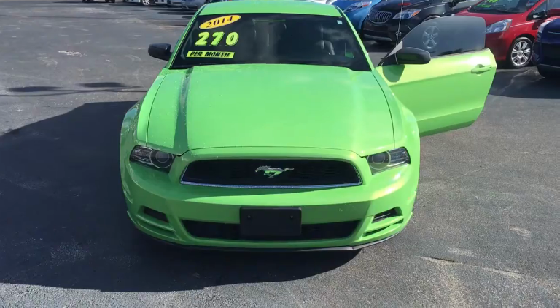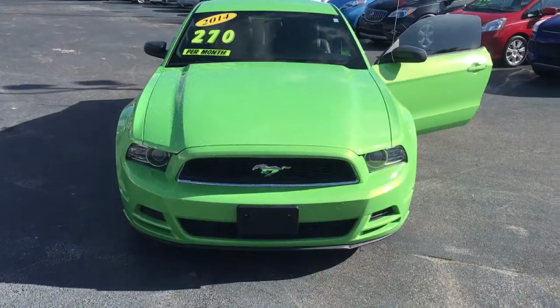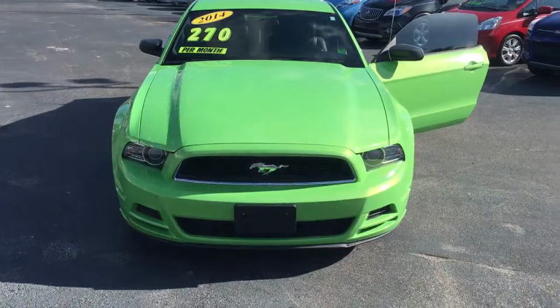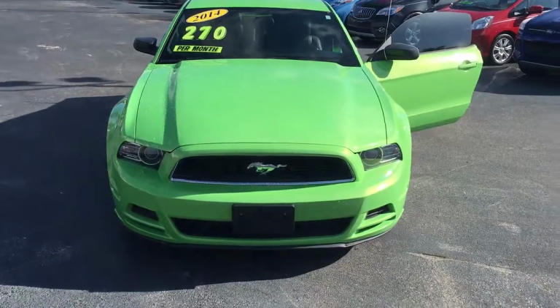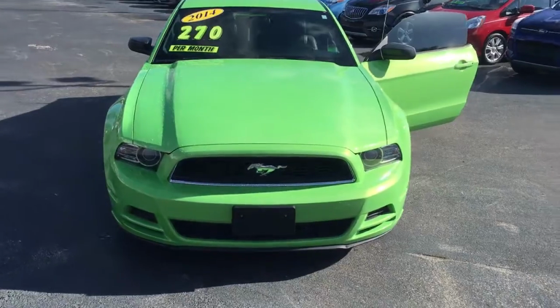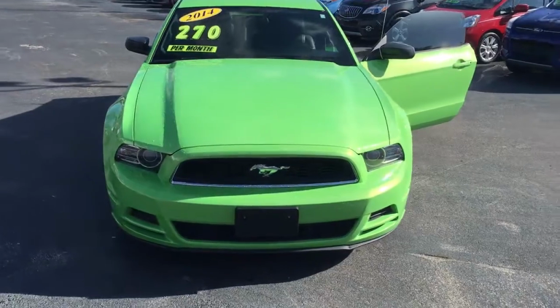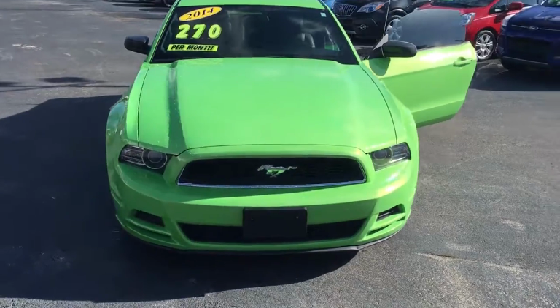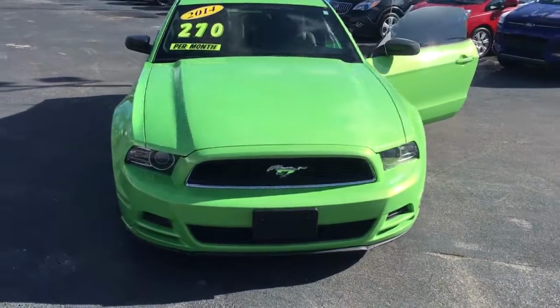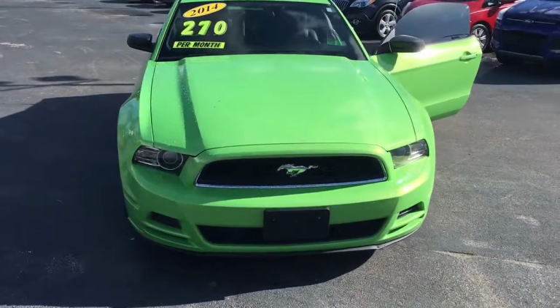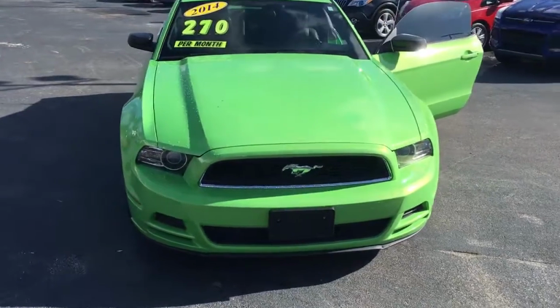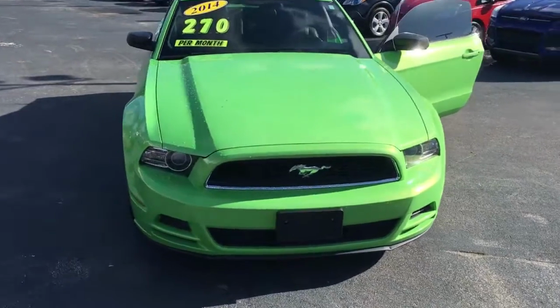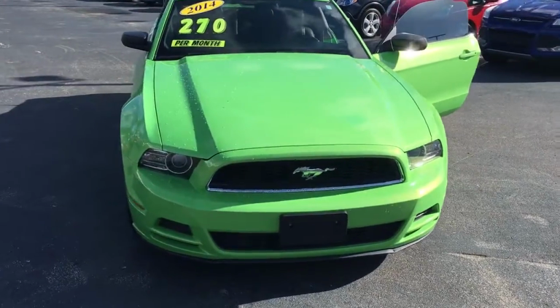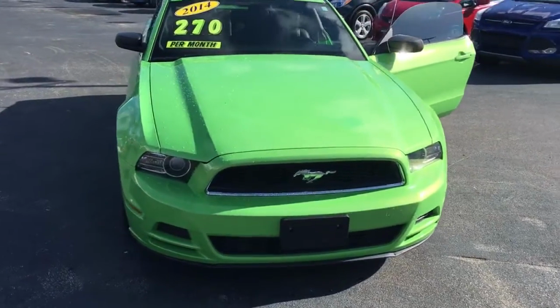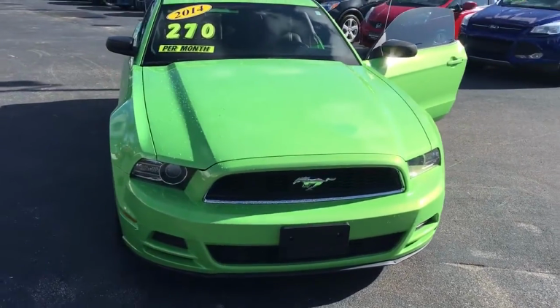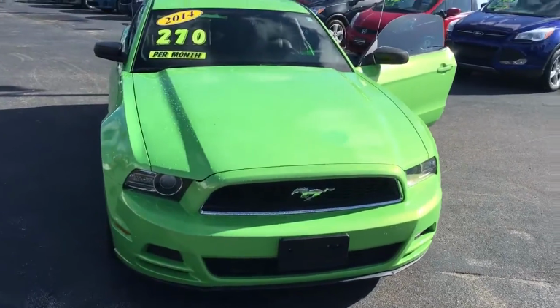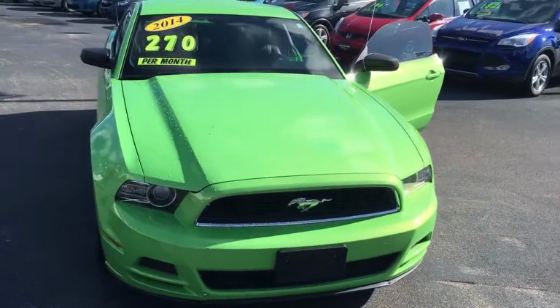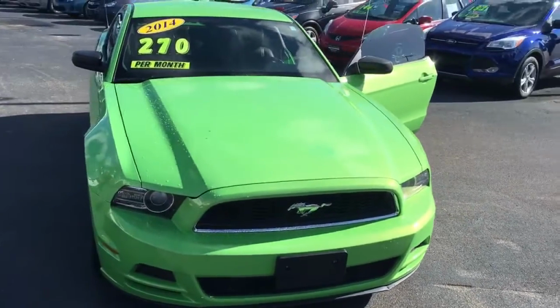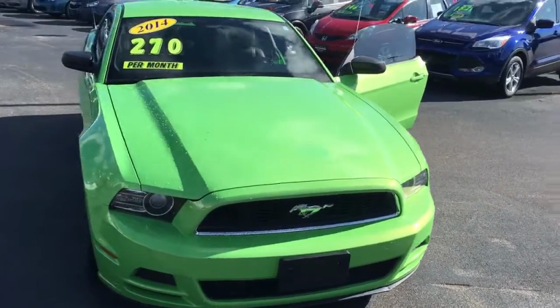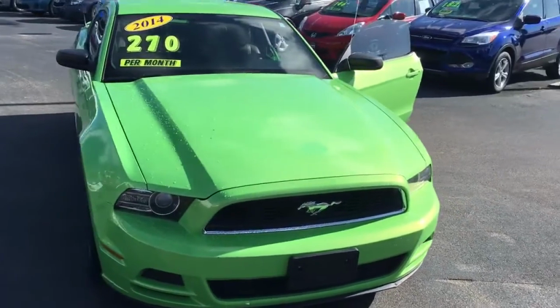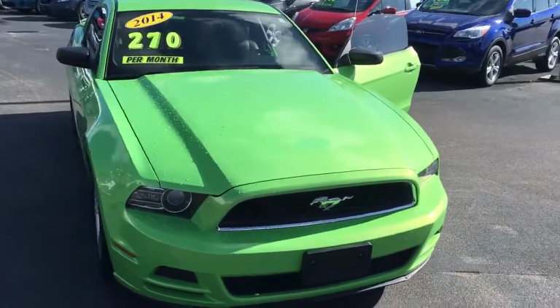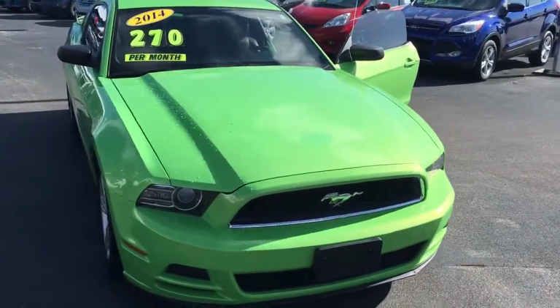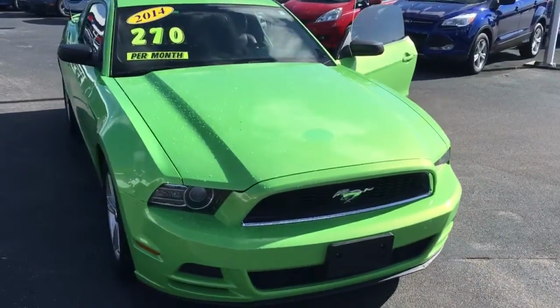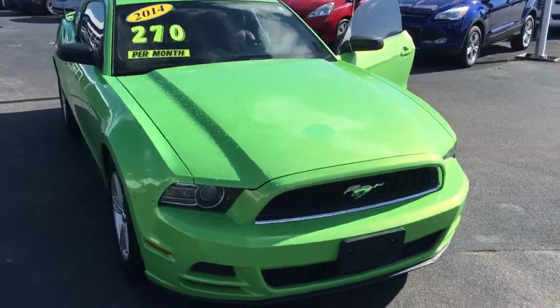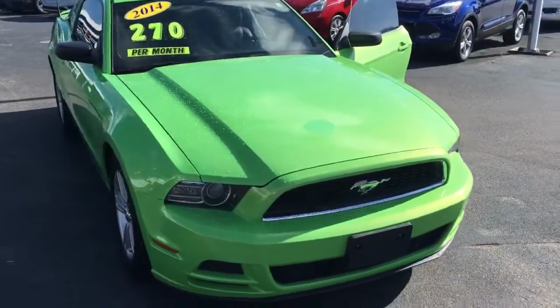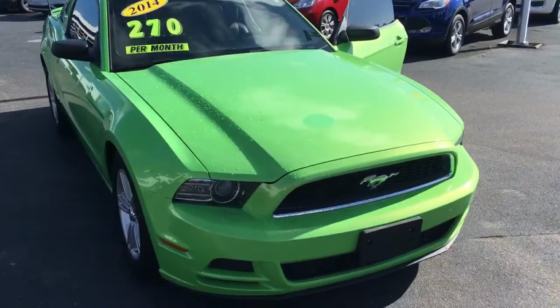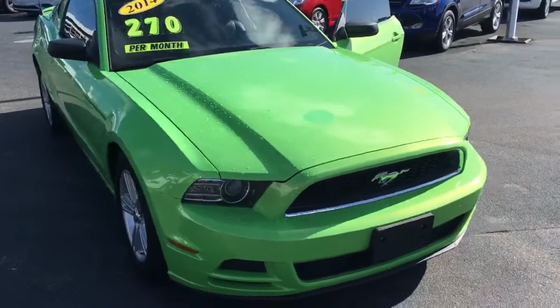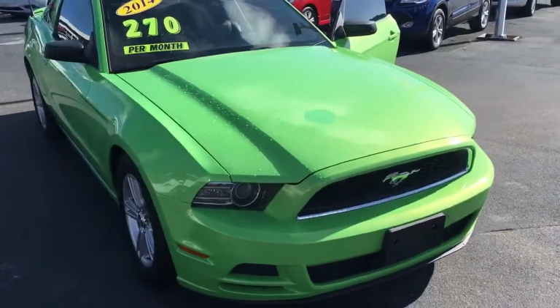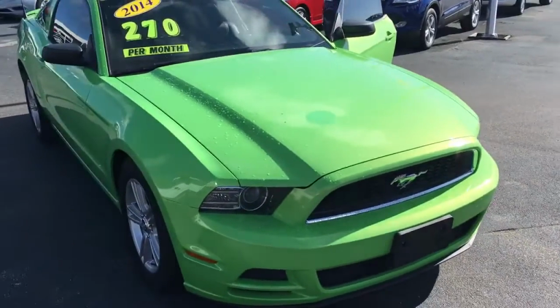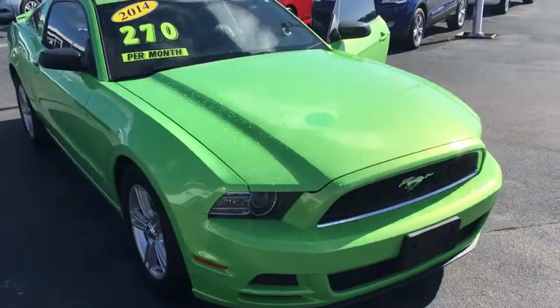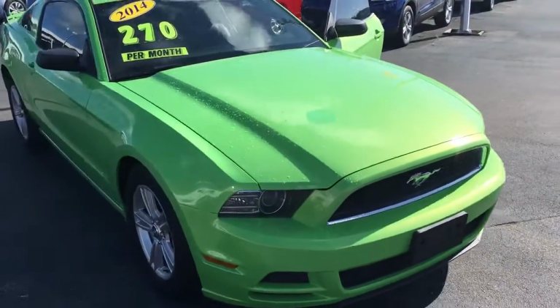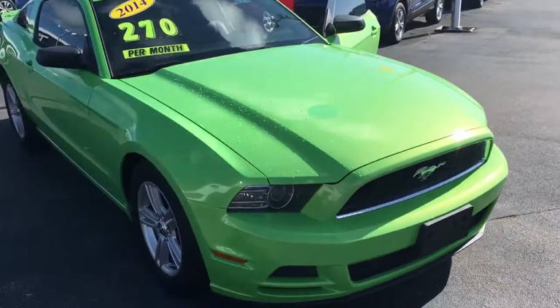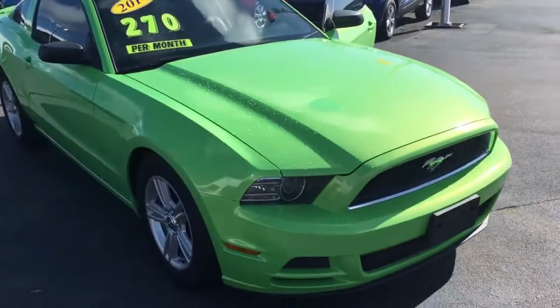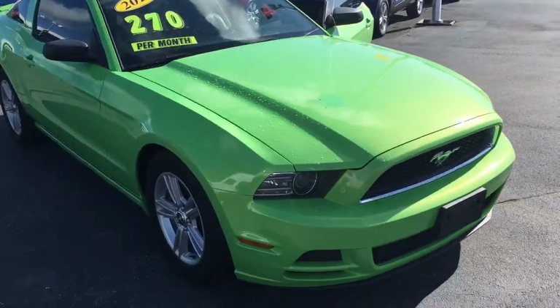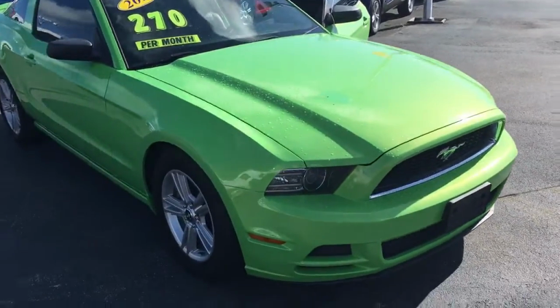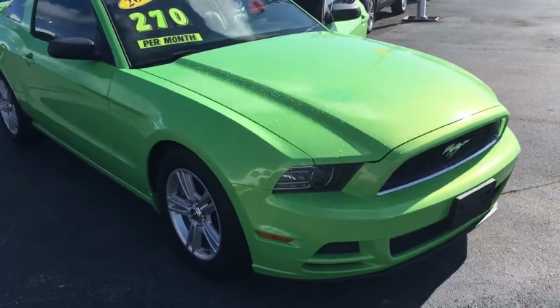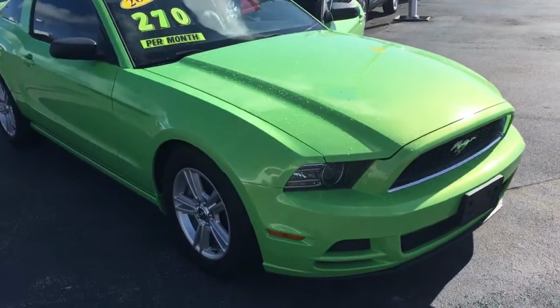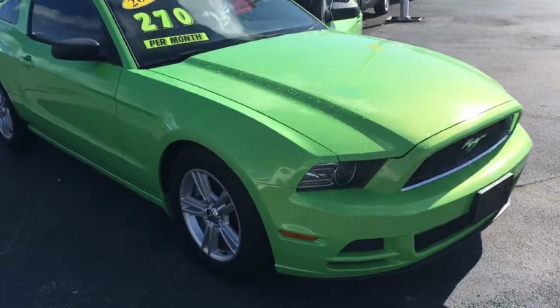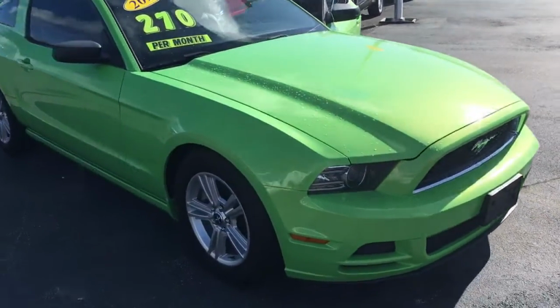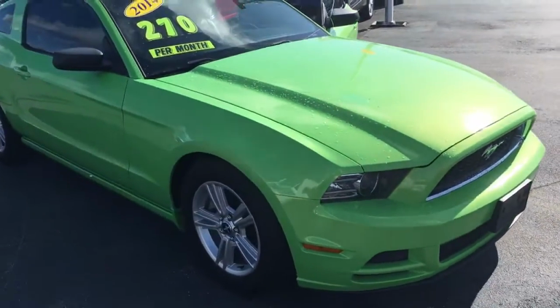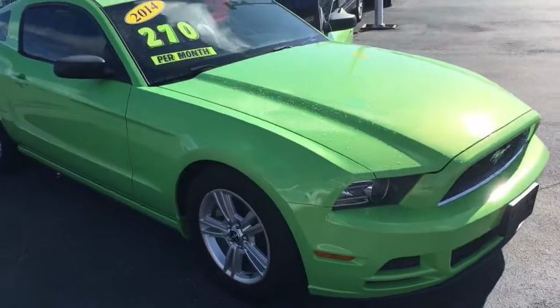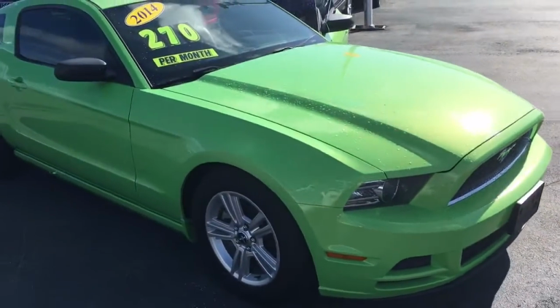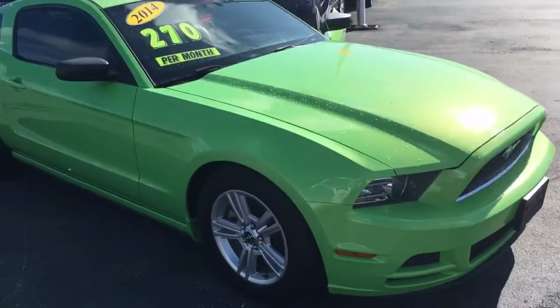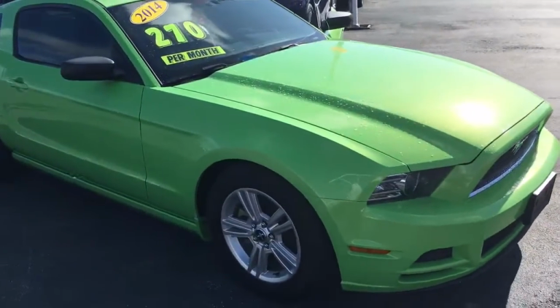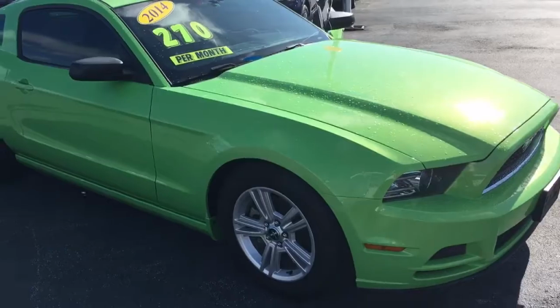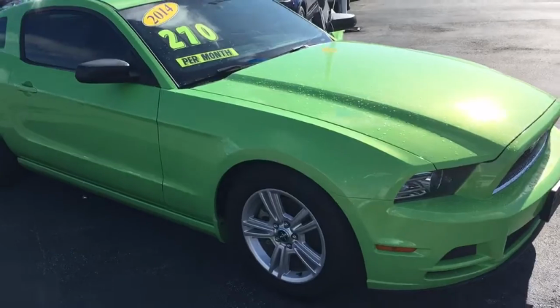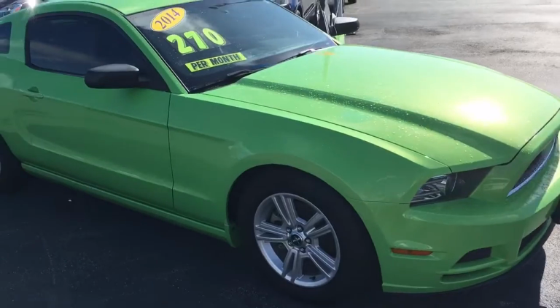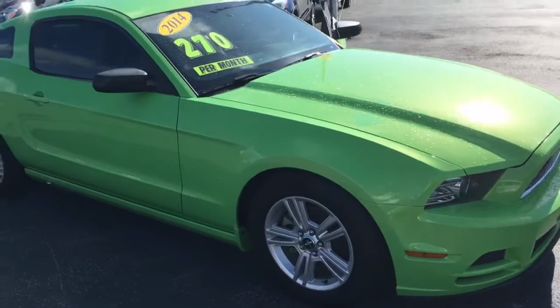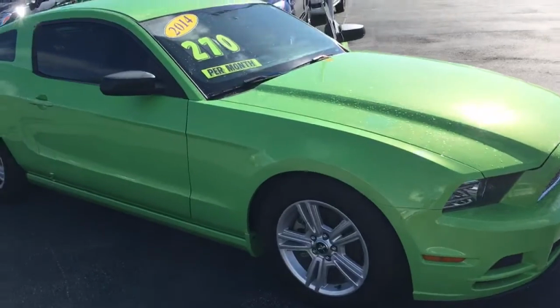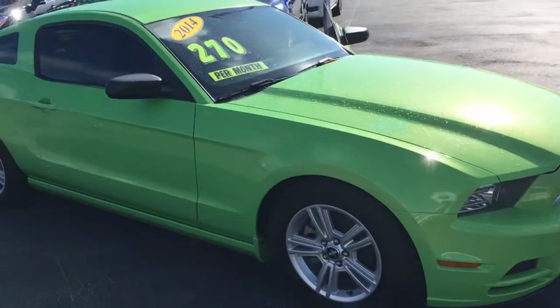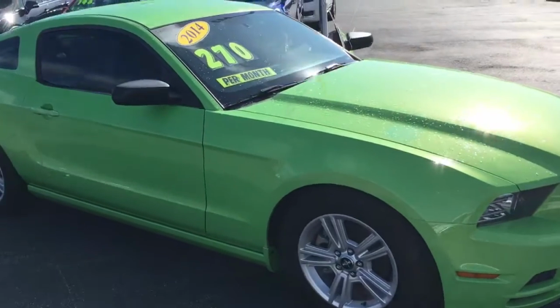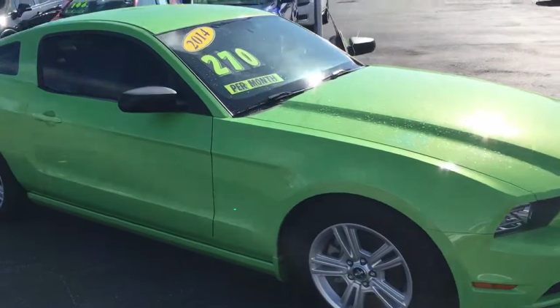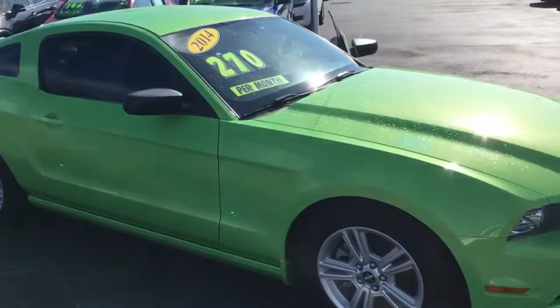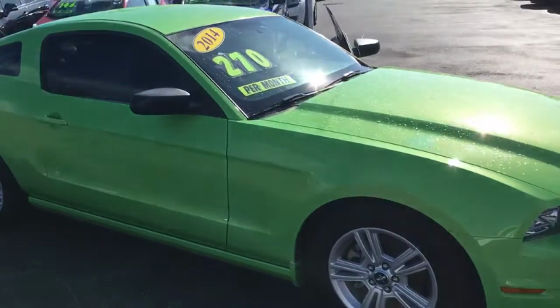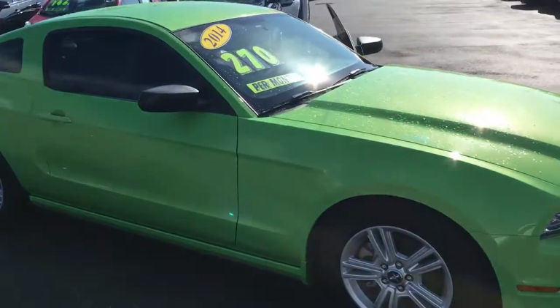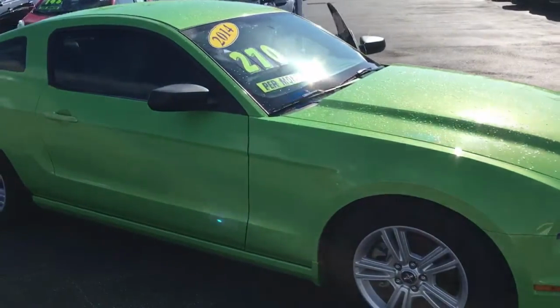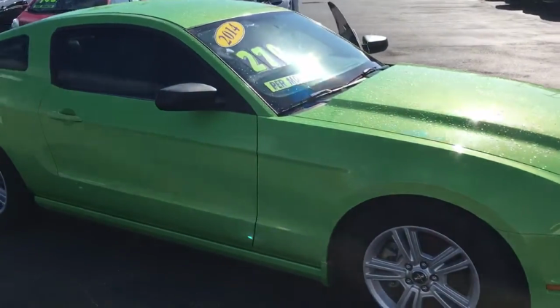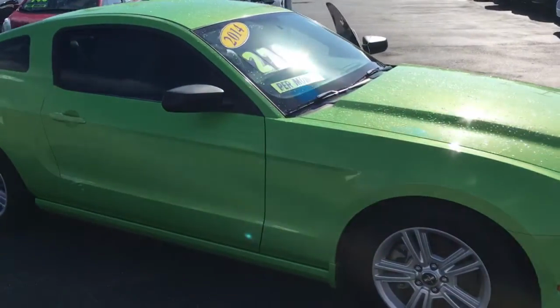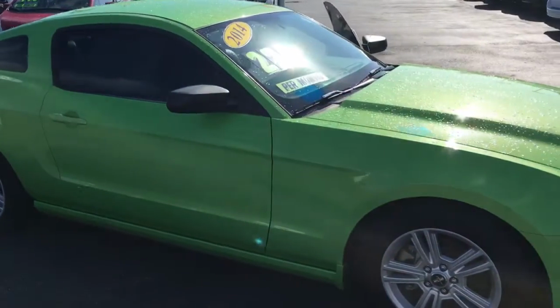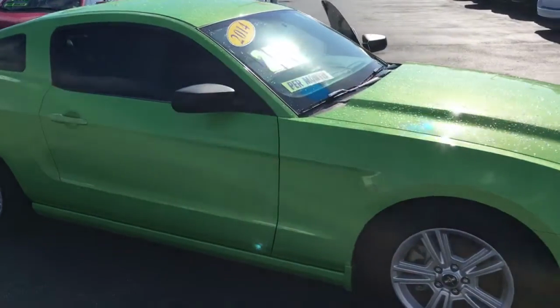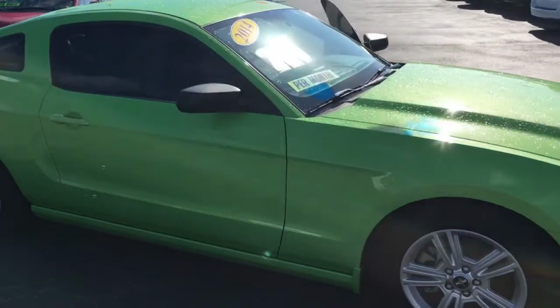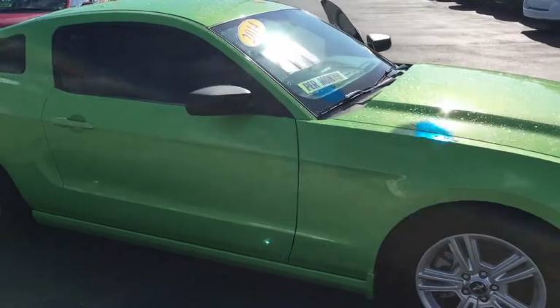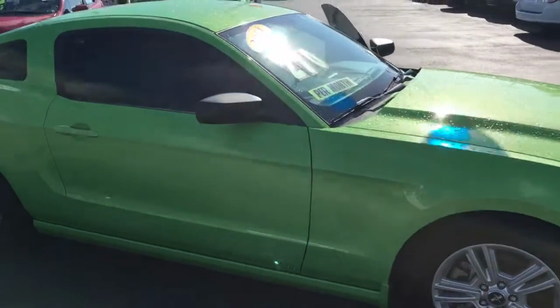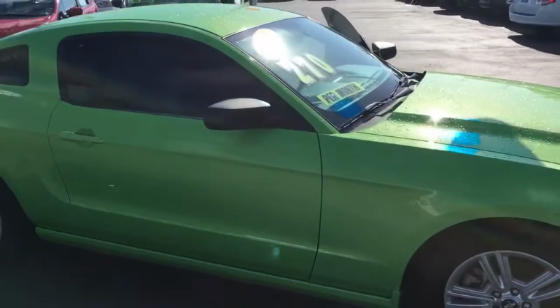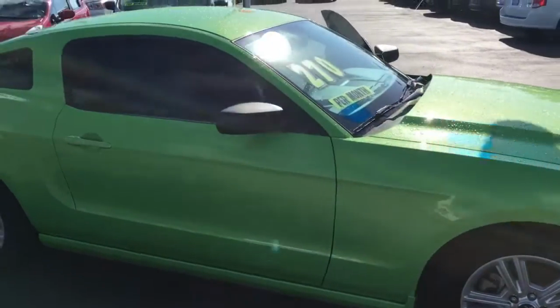Hello, my name is John Dee from Carl's Buick GMC. I just want to shoot you a real quick video of our 2014 Ford Mustang.